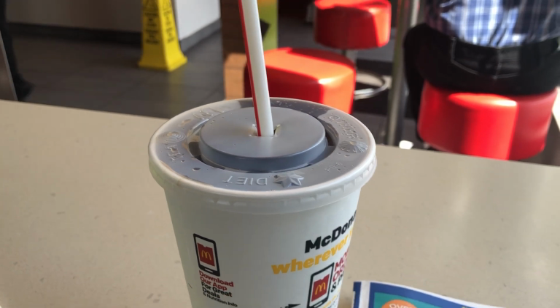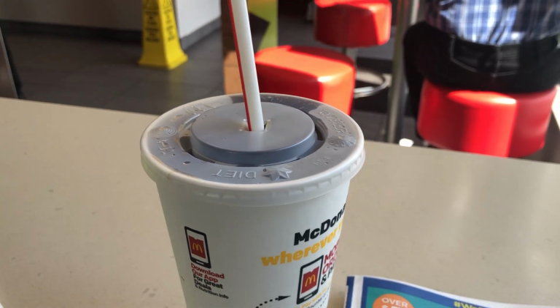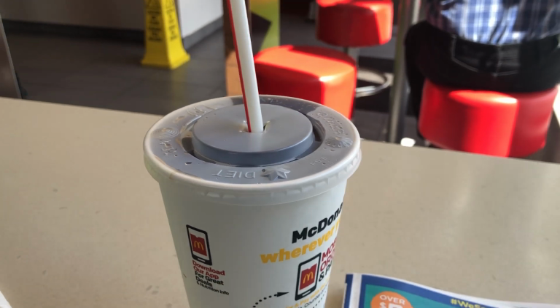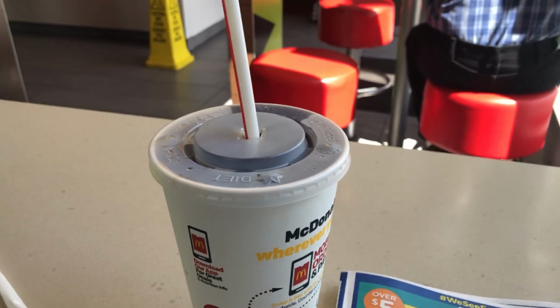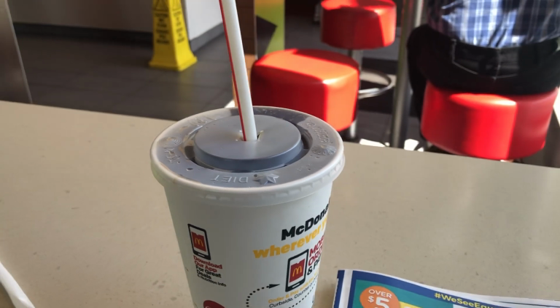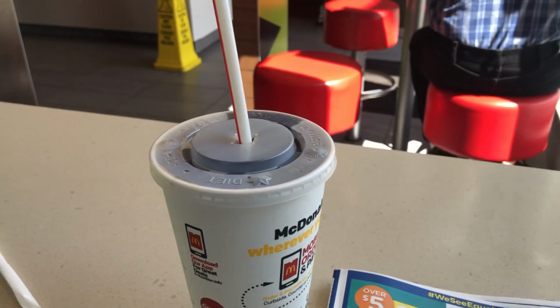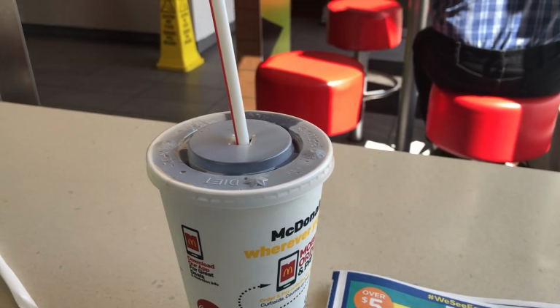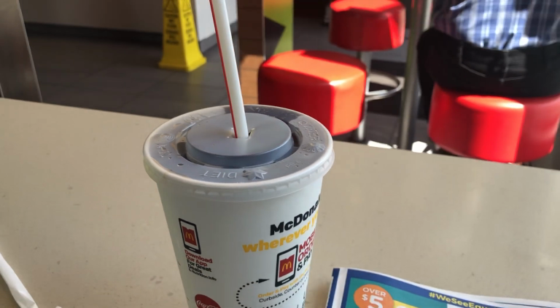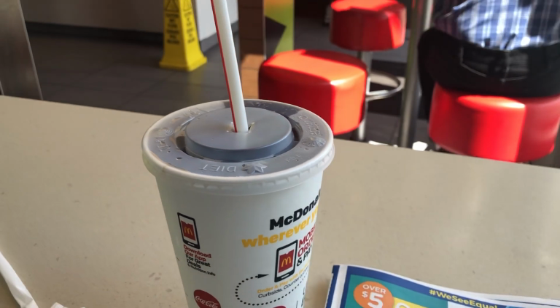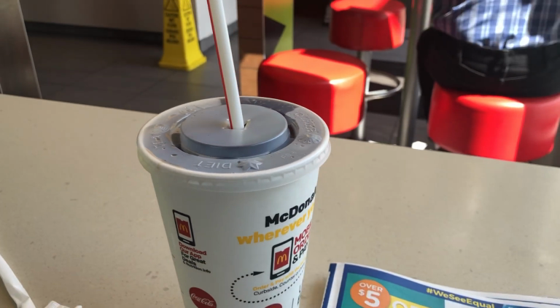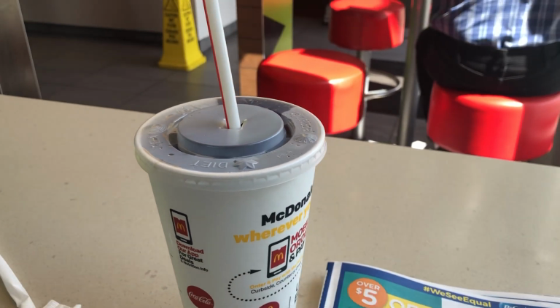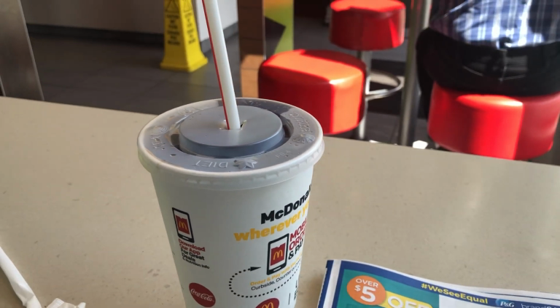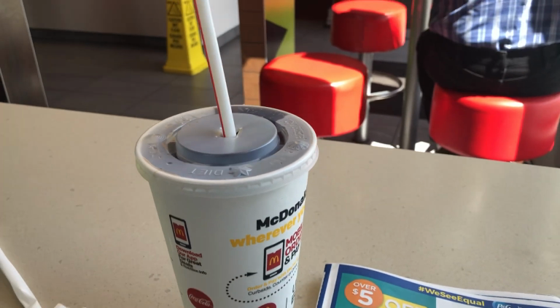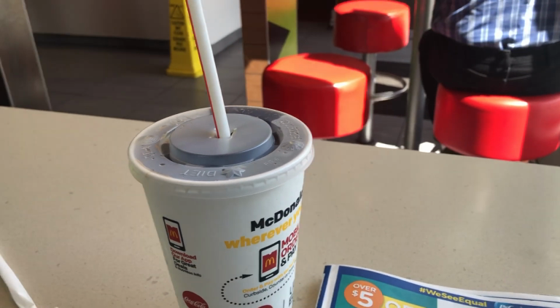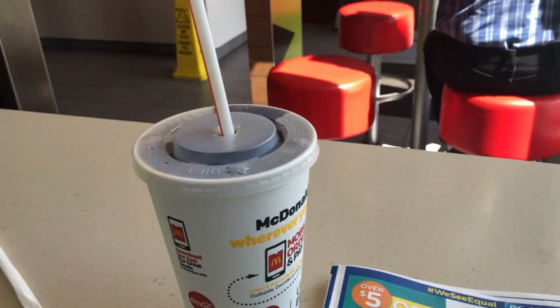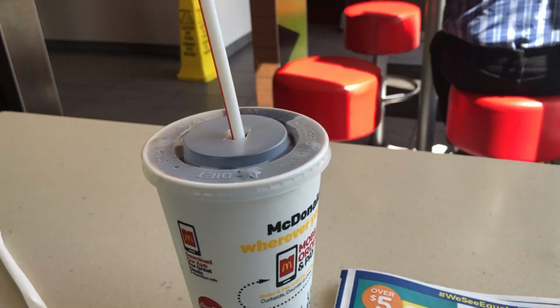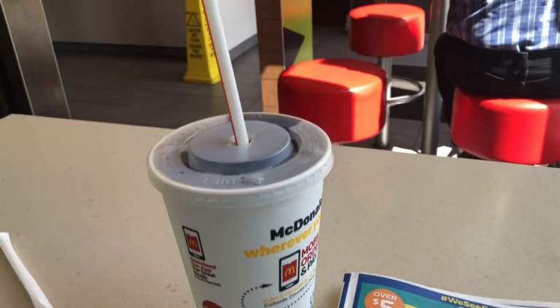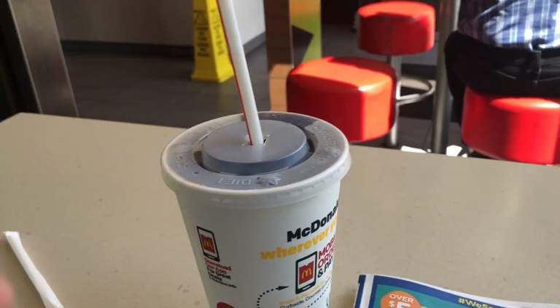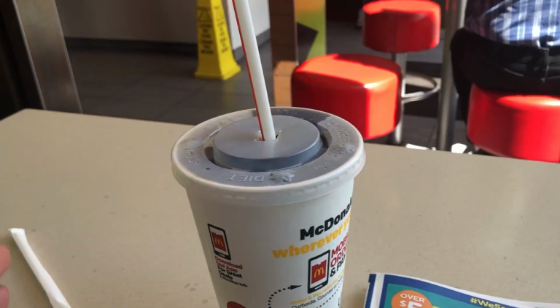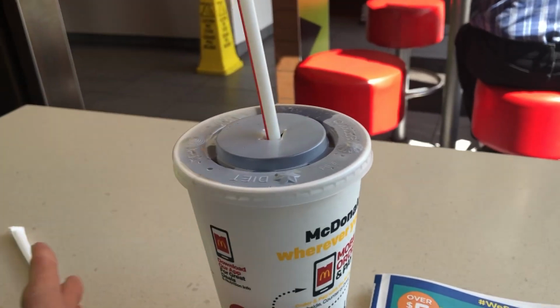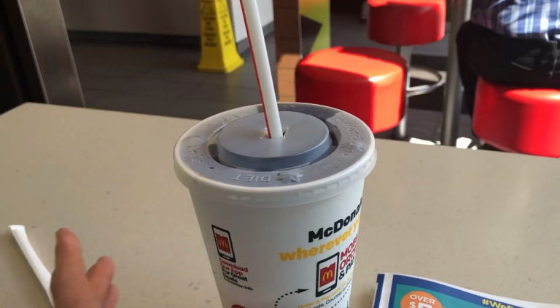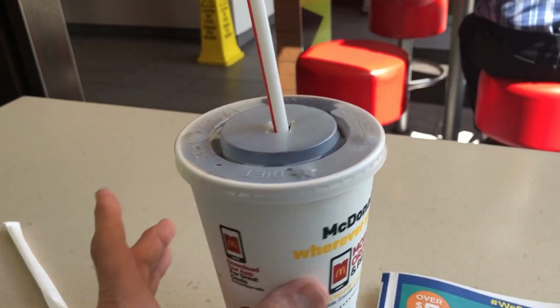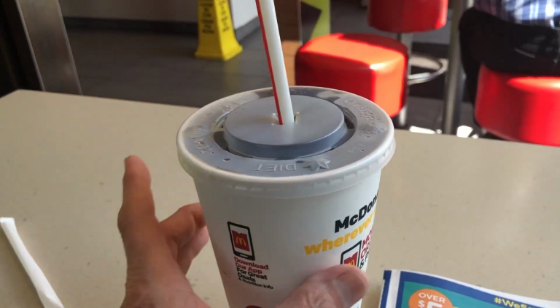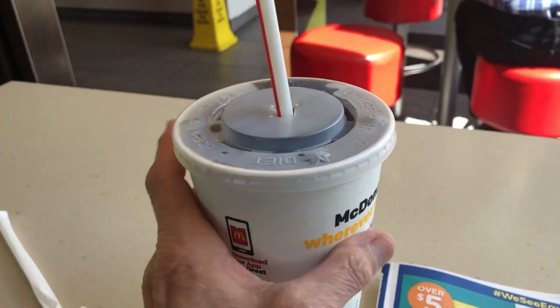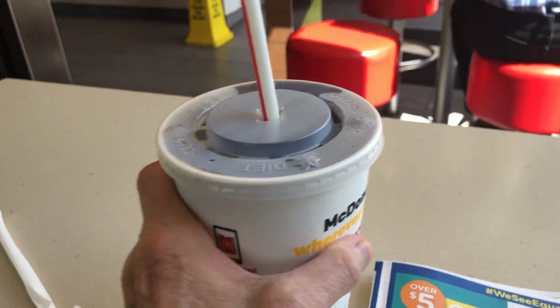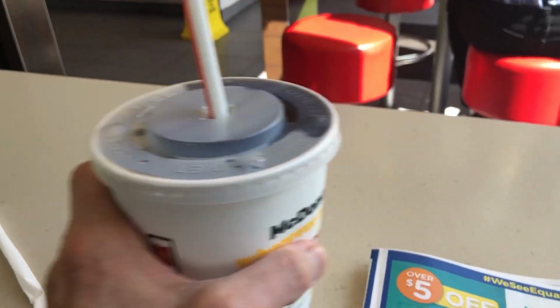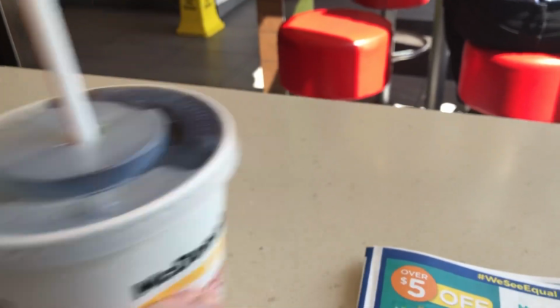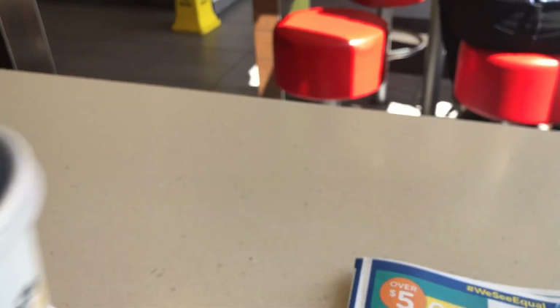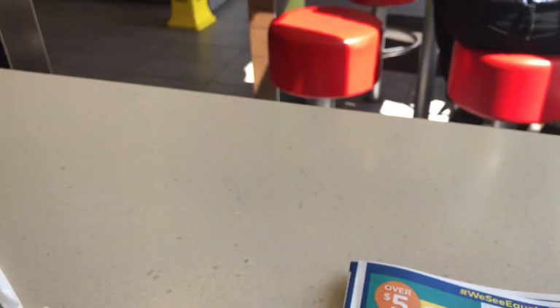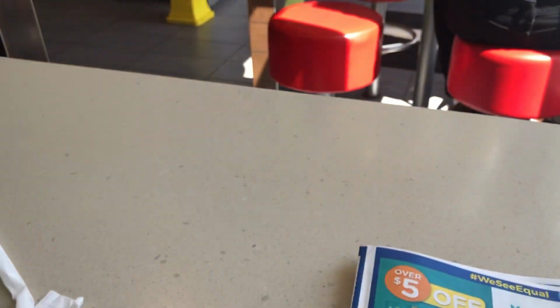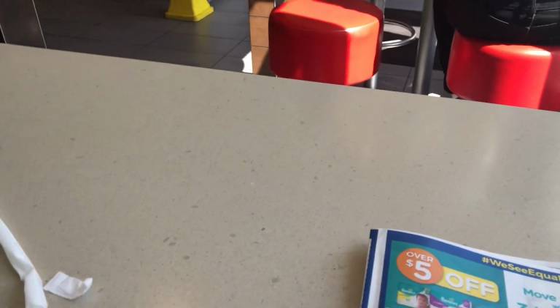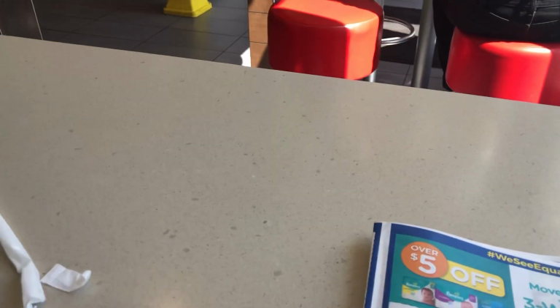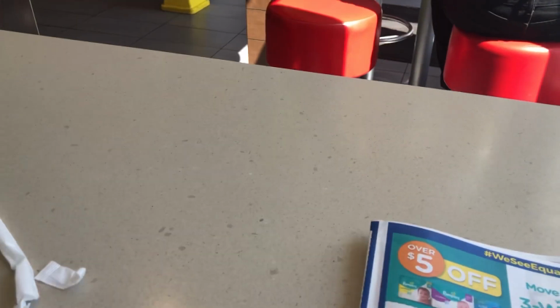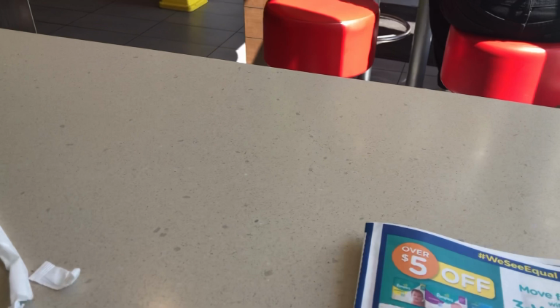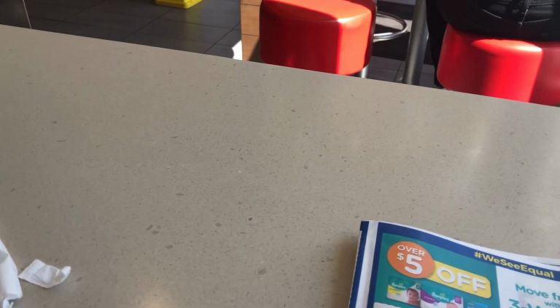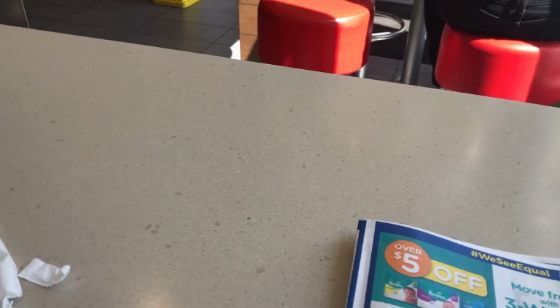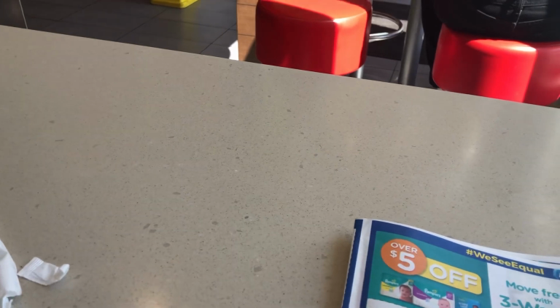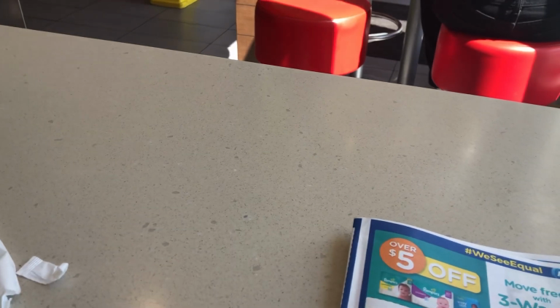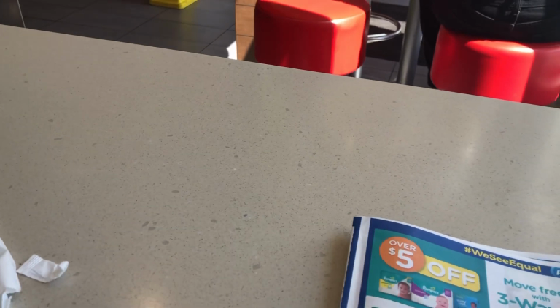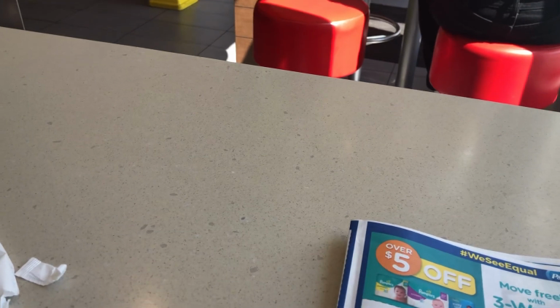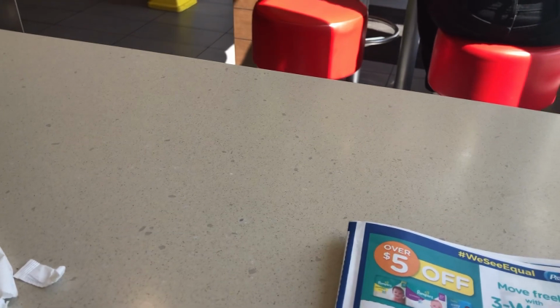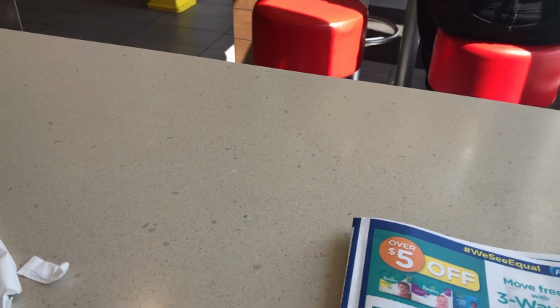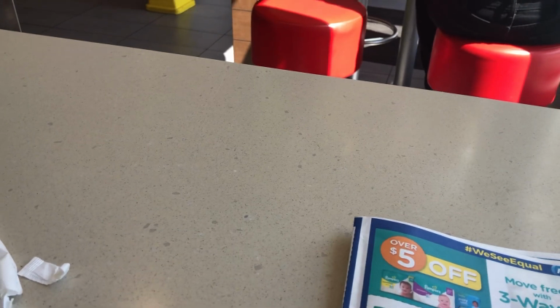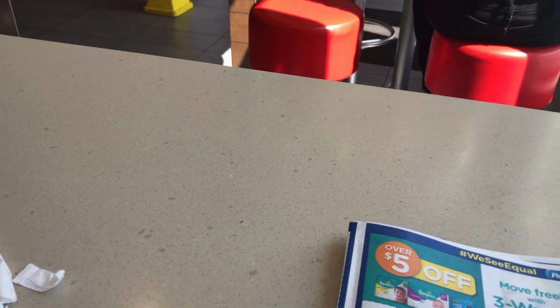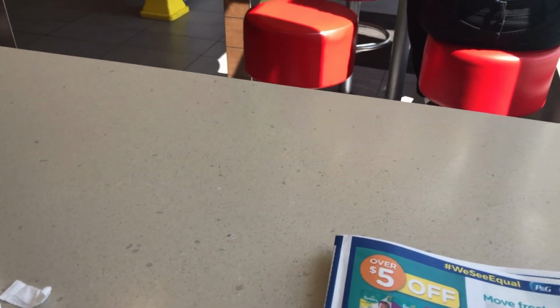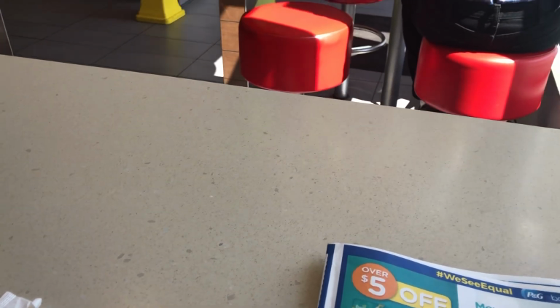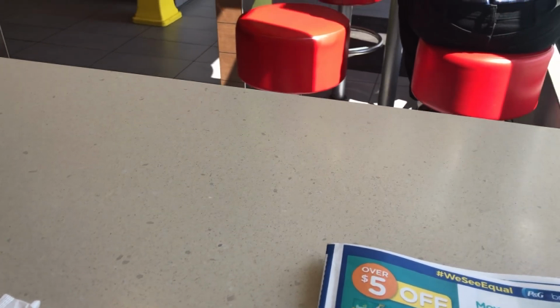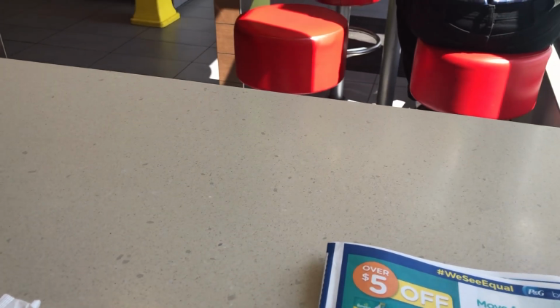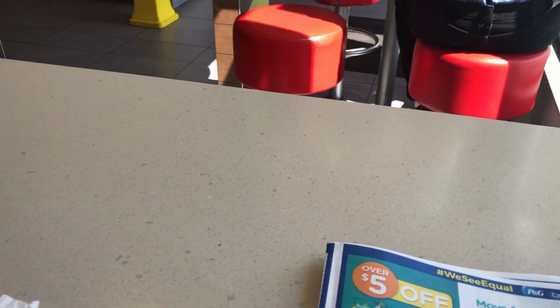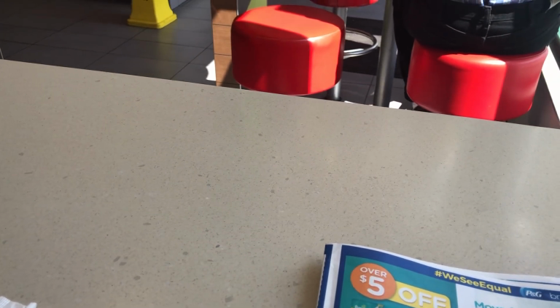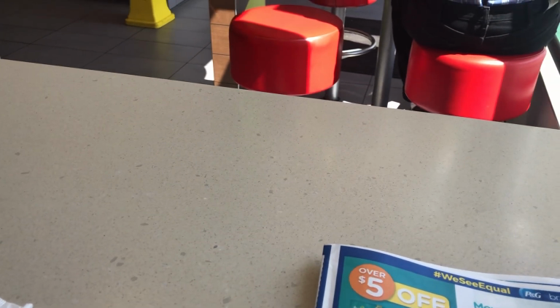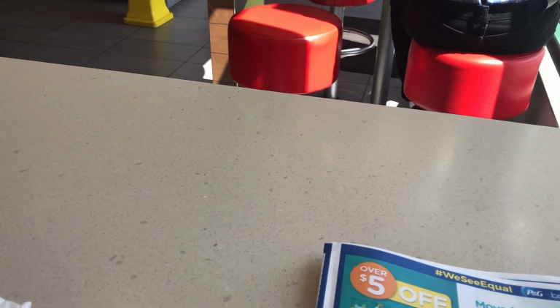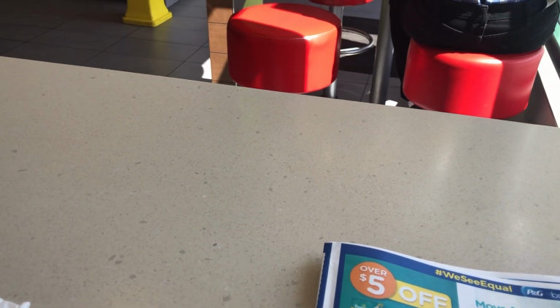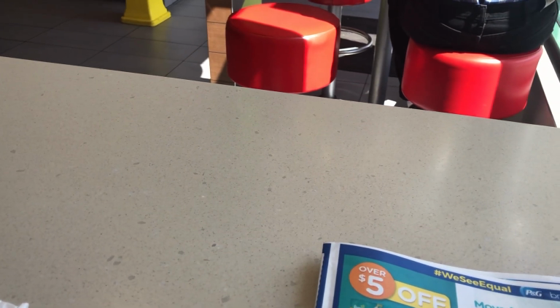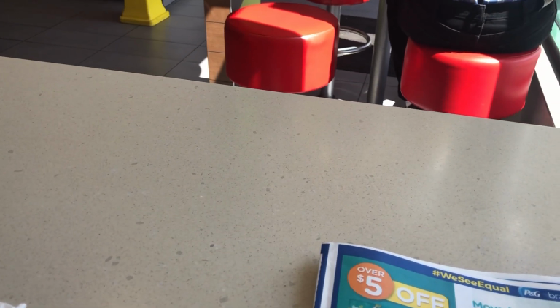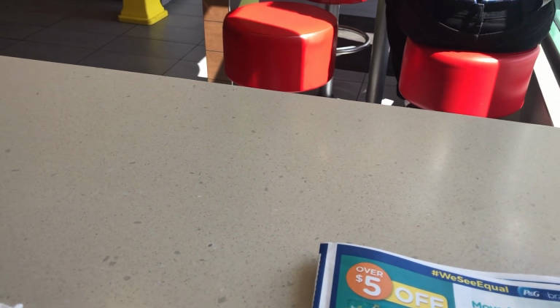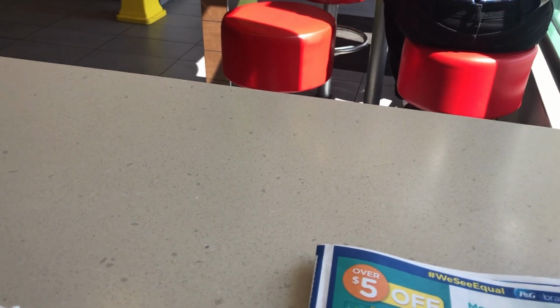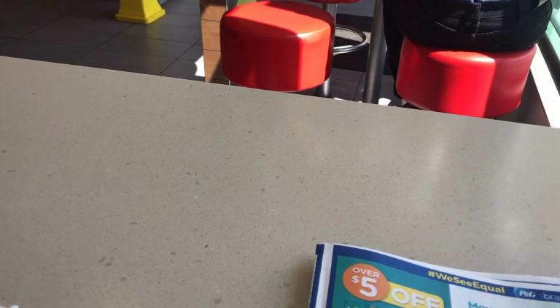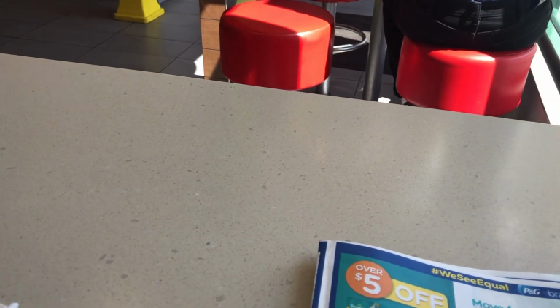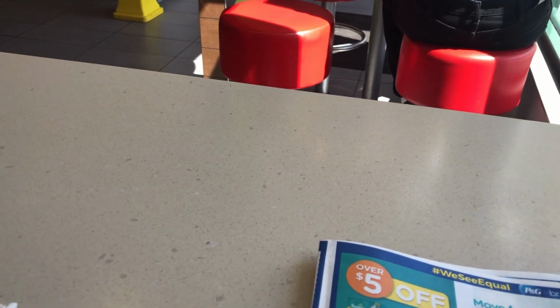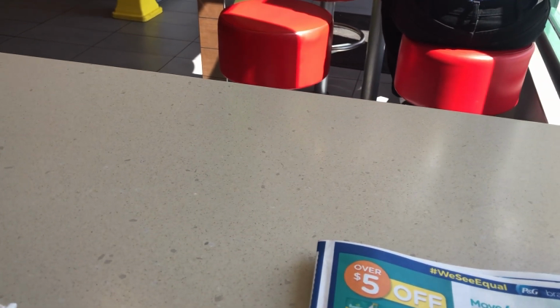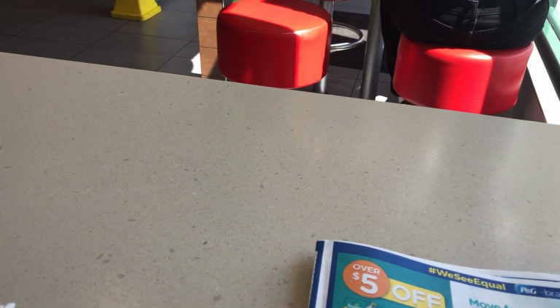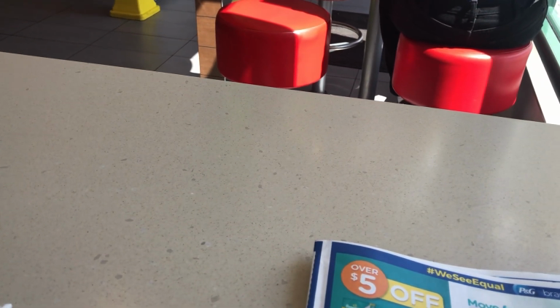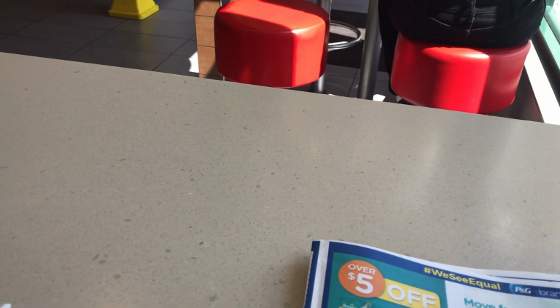Hello to everyone! I'm at McDonald's and I'm drinking some Coke. It's lunchtime. I want to show you something.